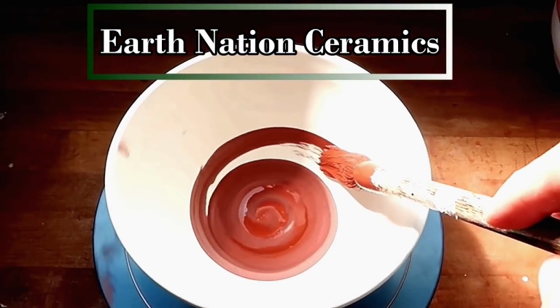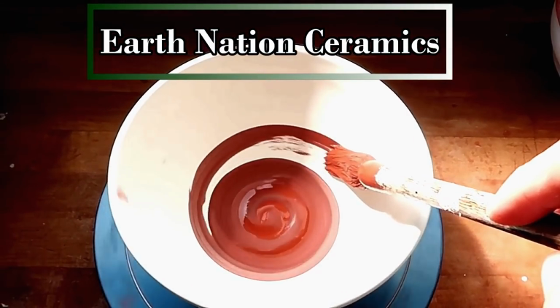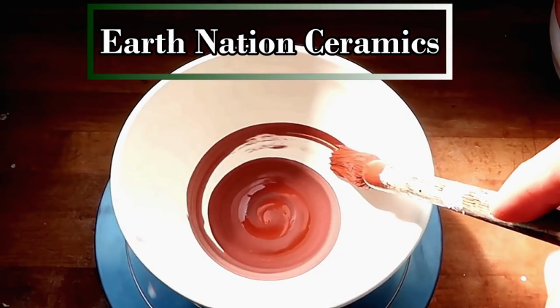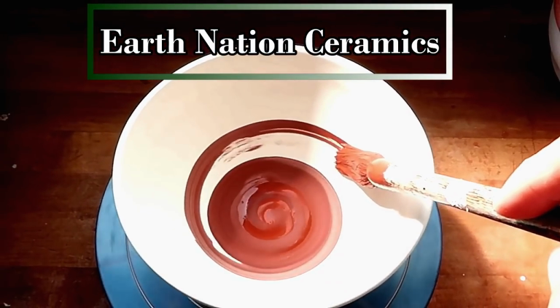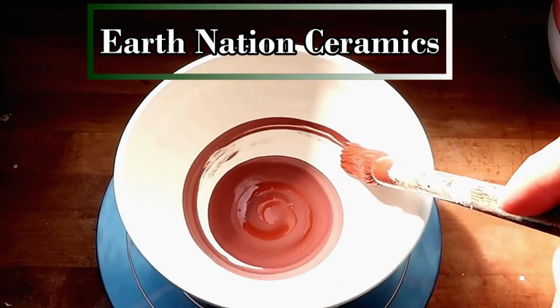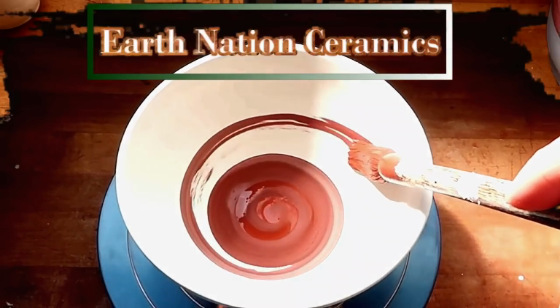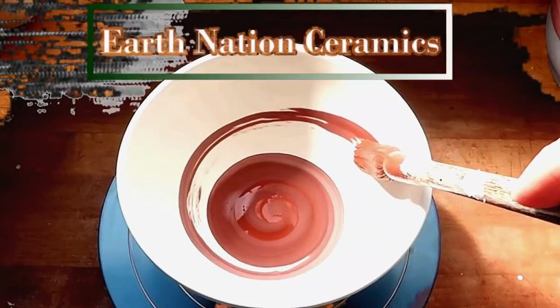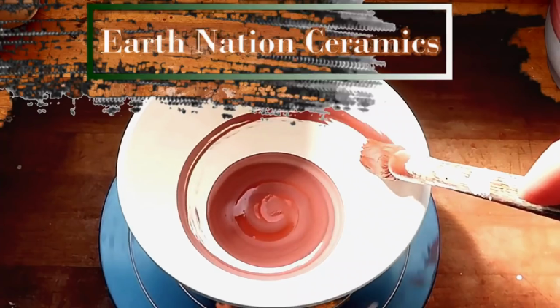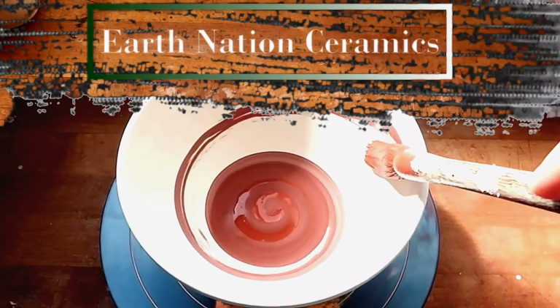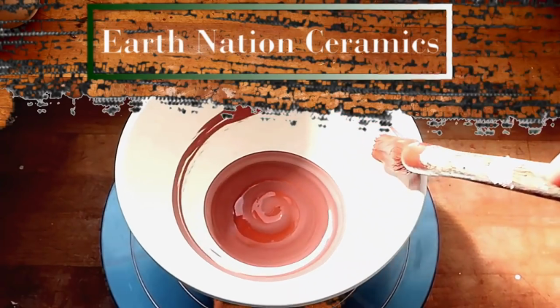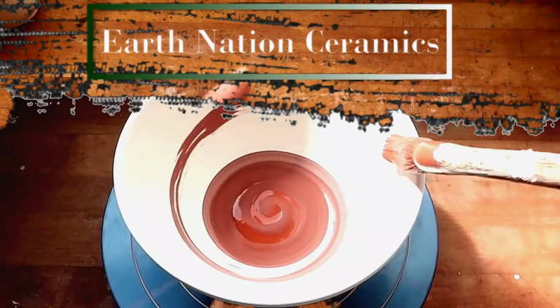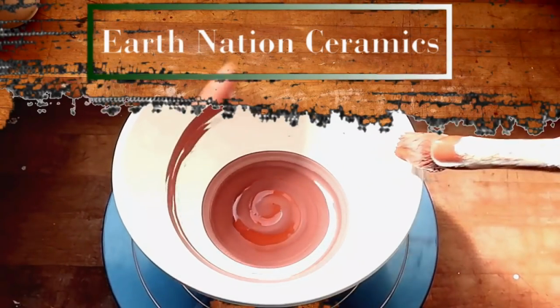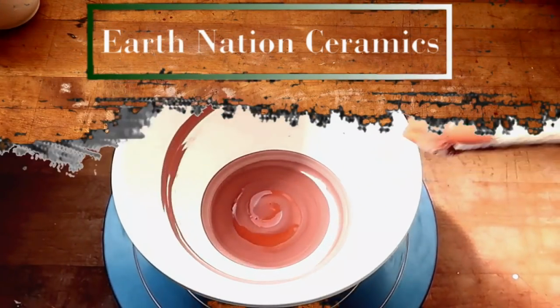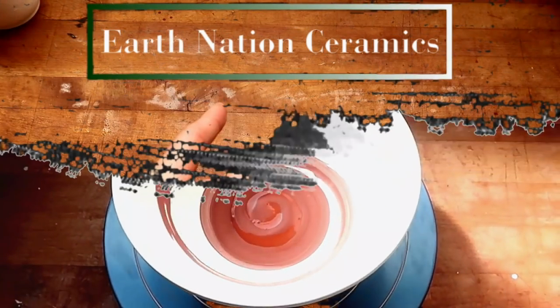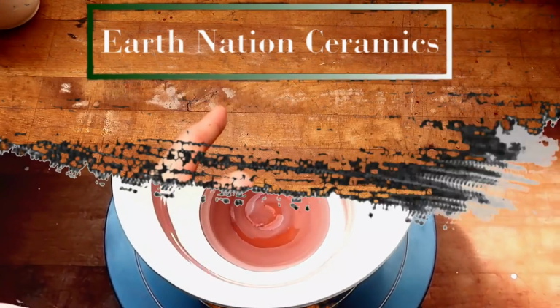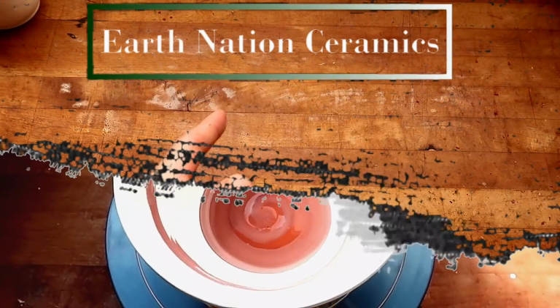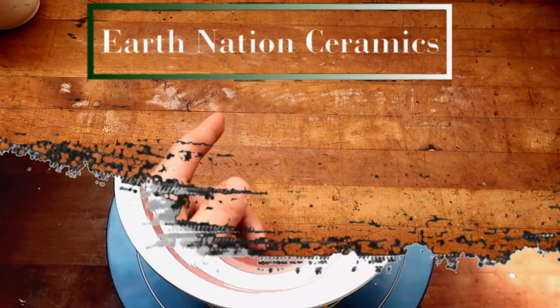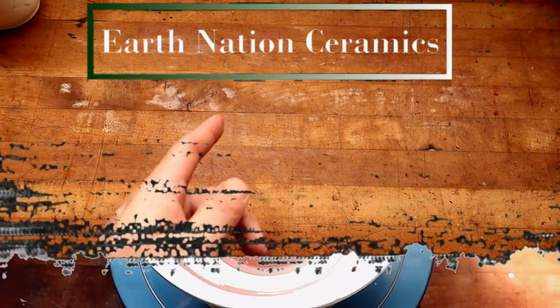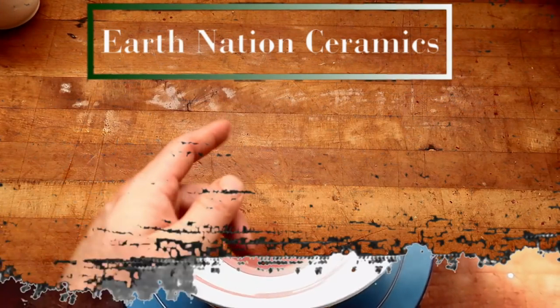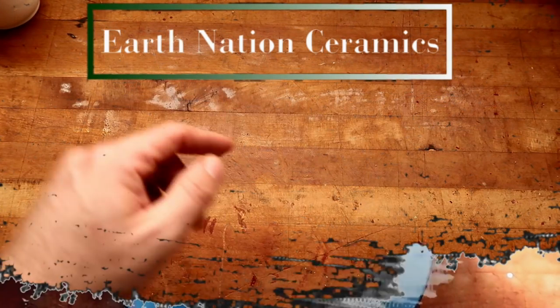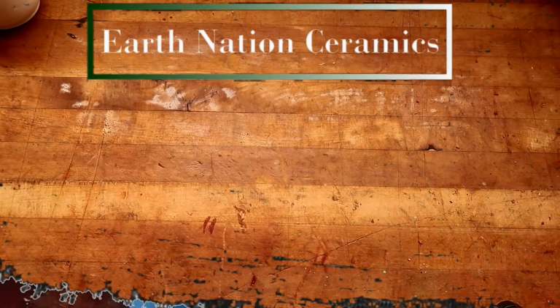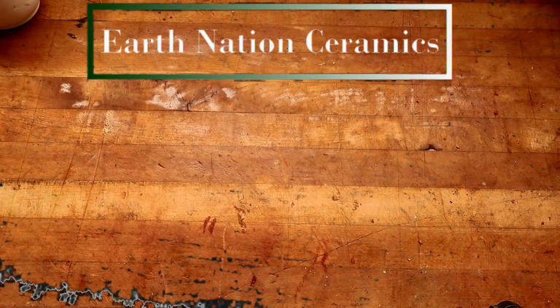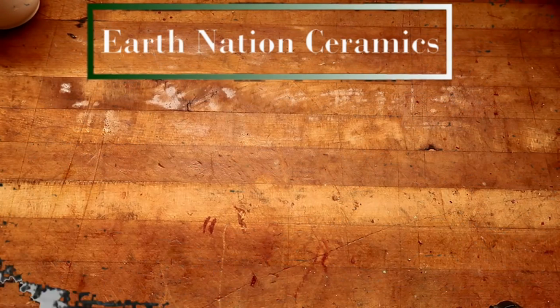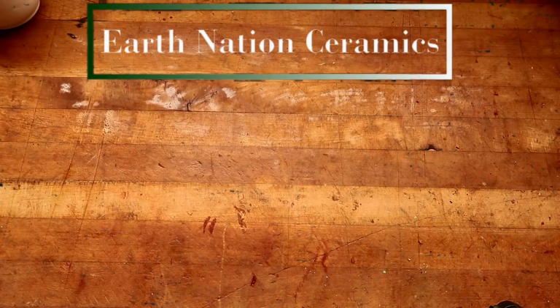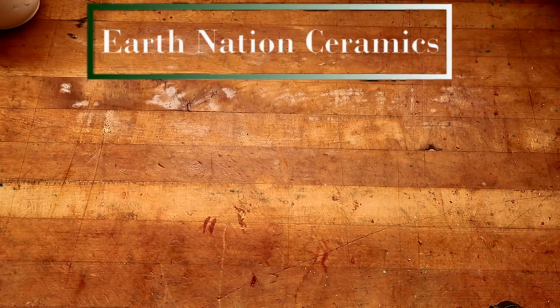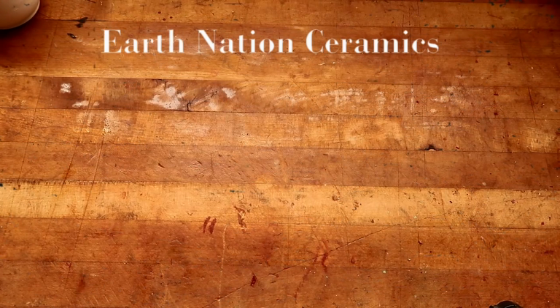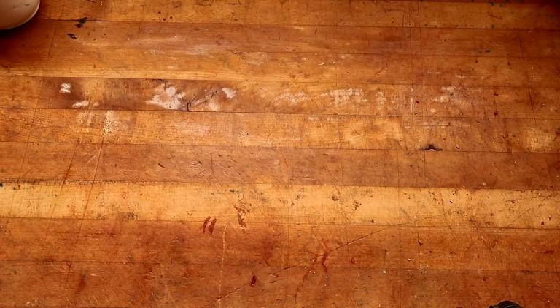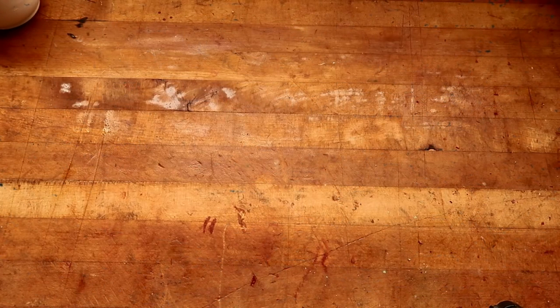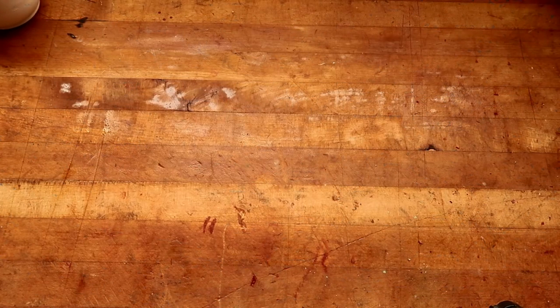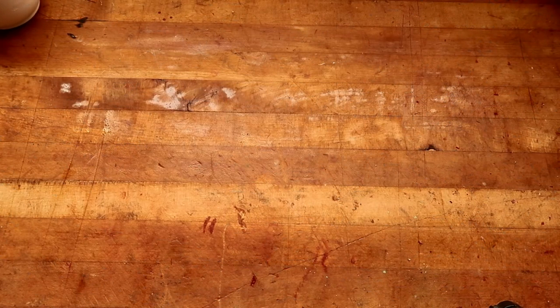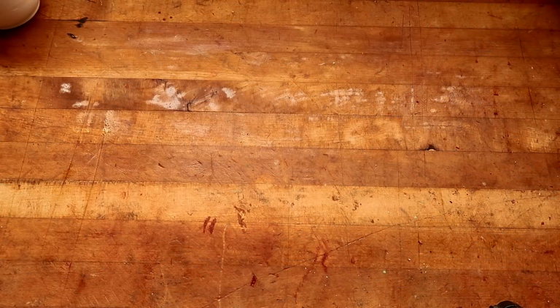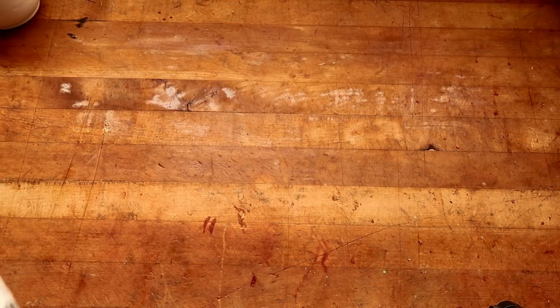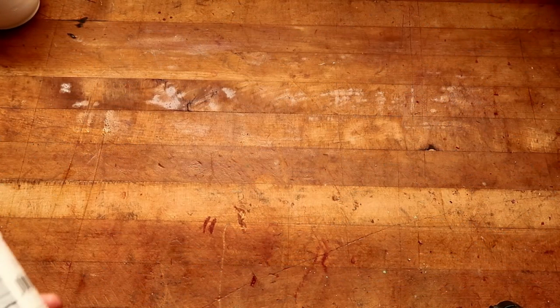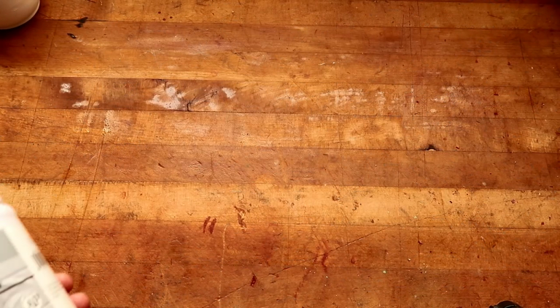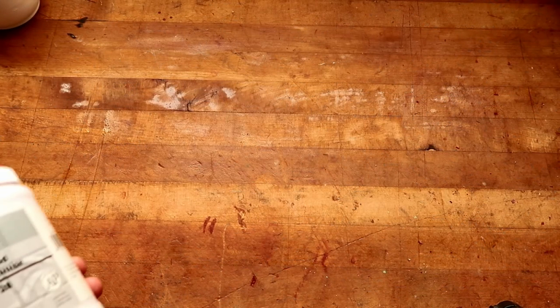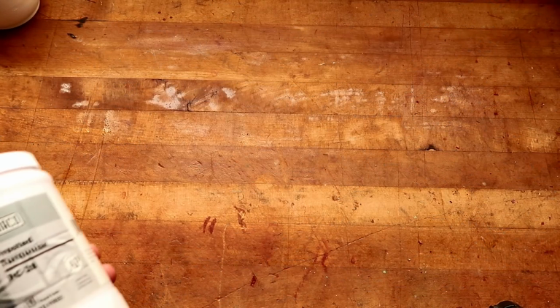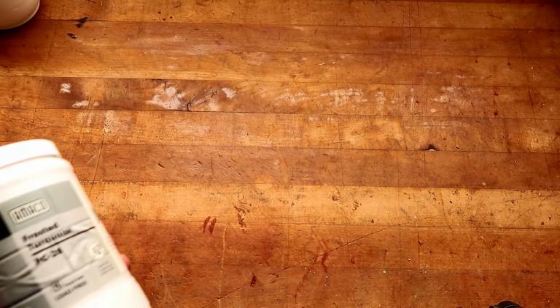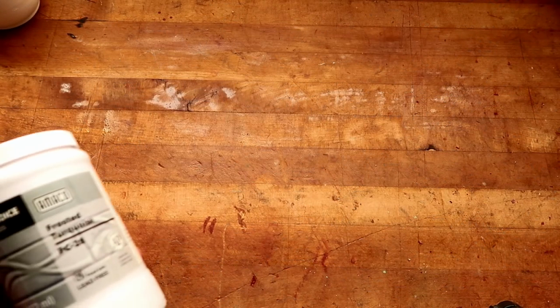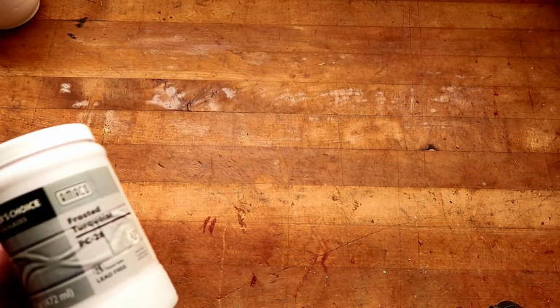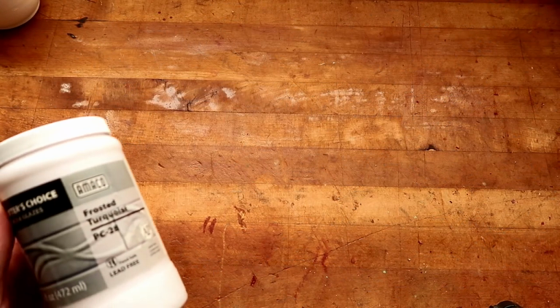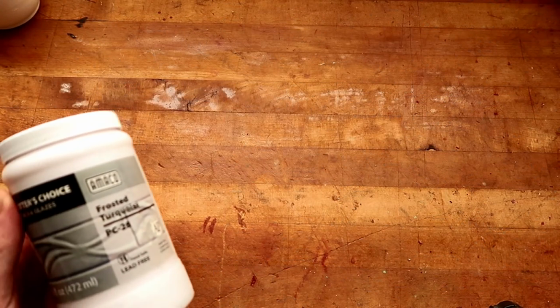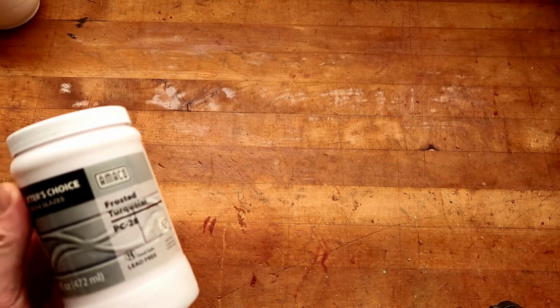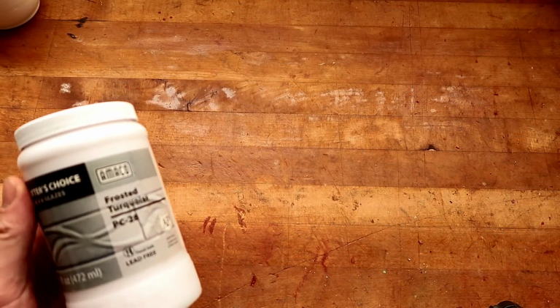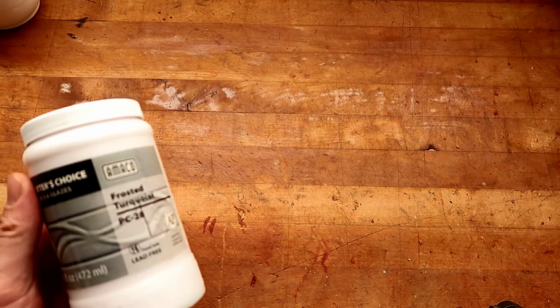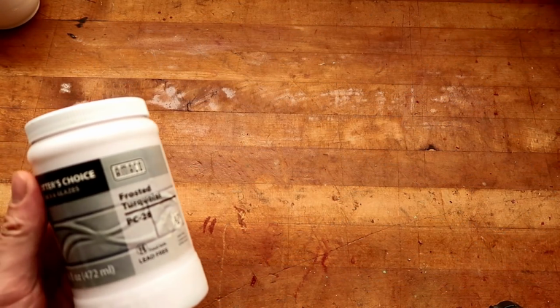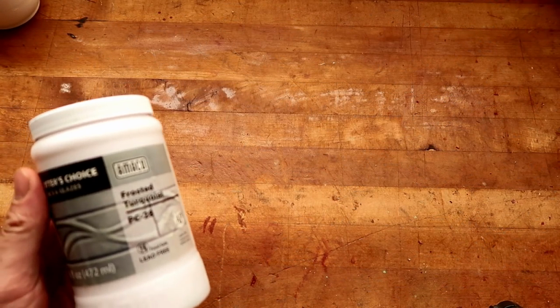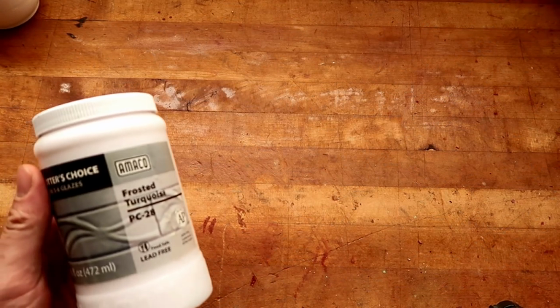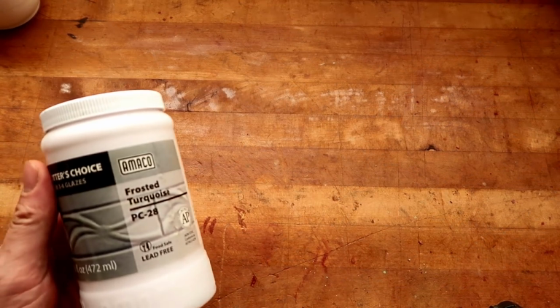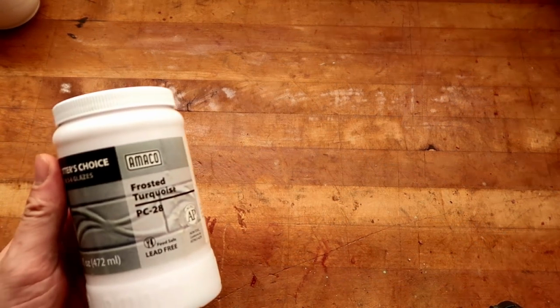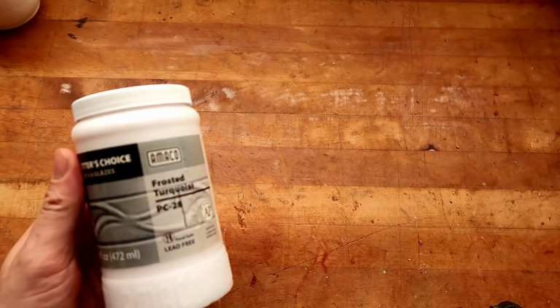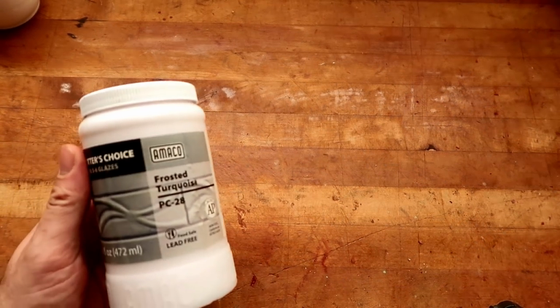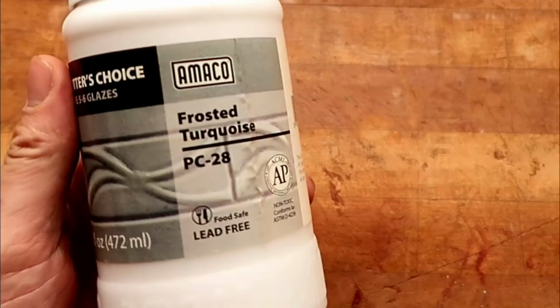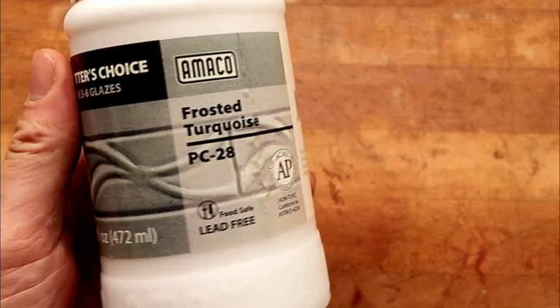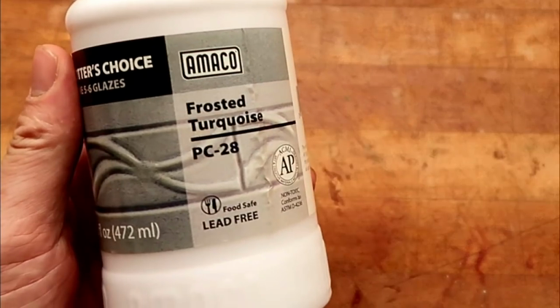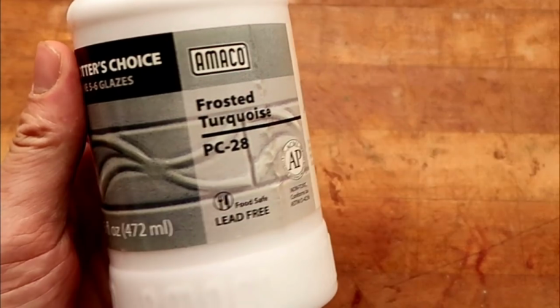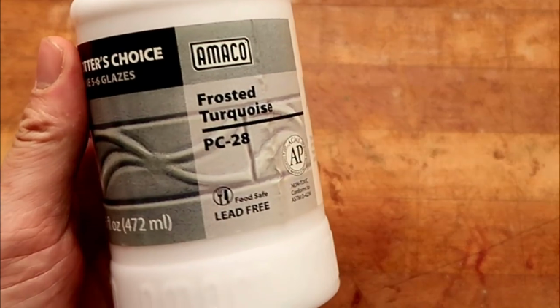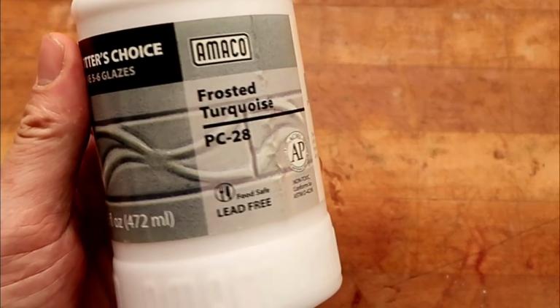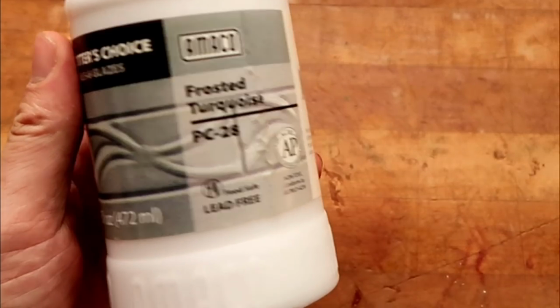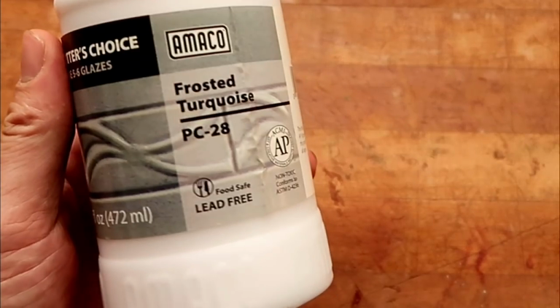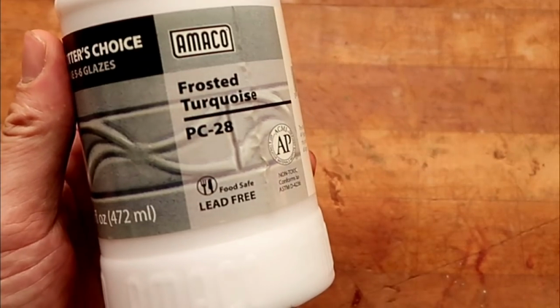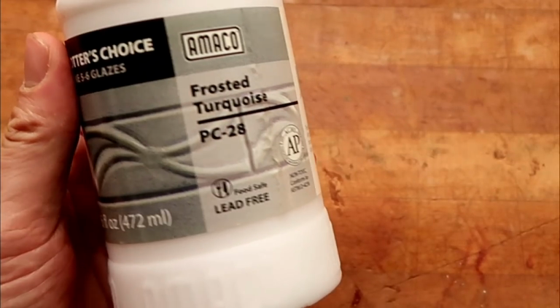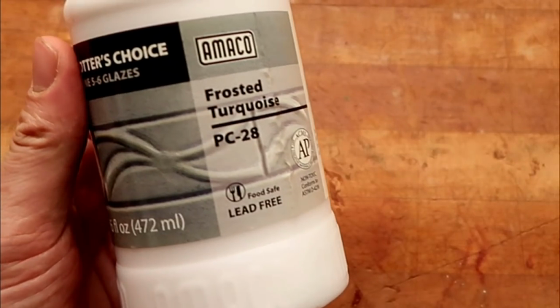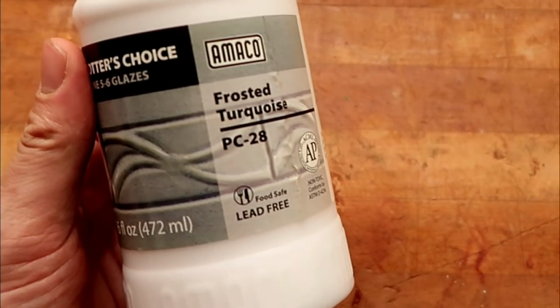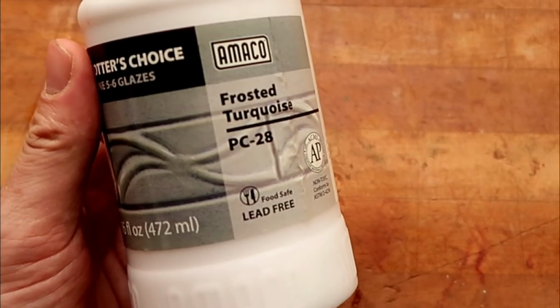Hello you dirty potters! How are you today? You already know what time it is, don't you? Yeah, that's right, because you read the thumbnail.